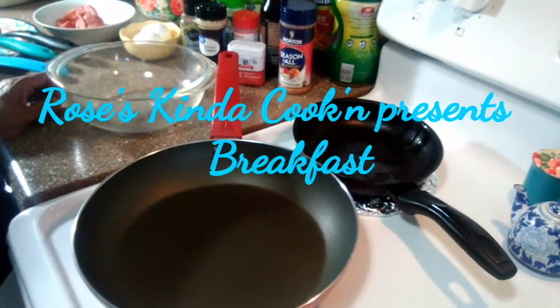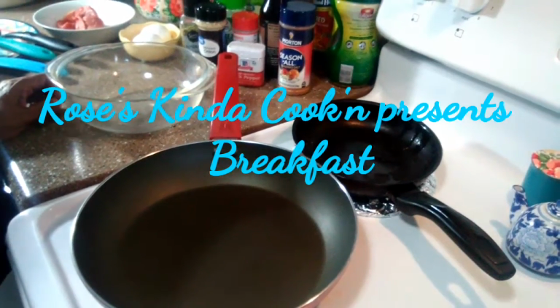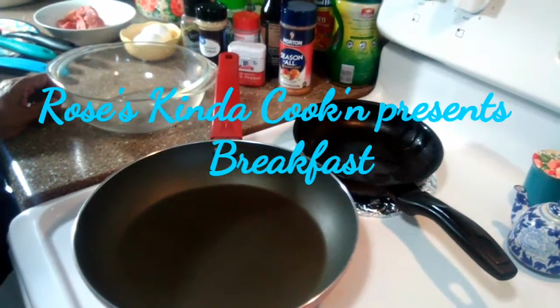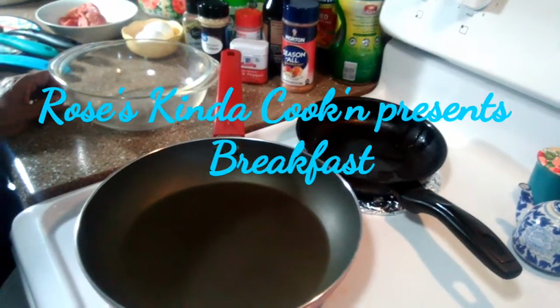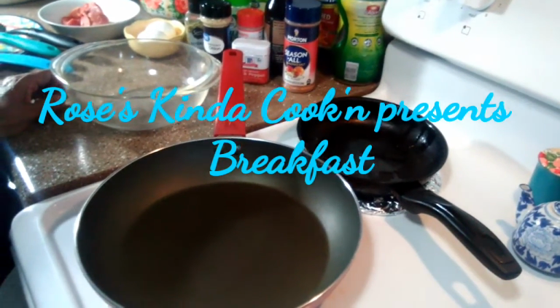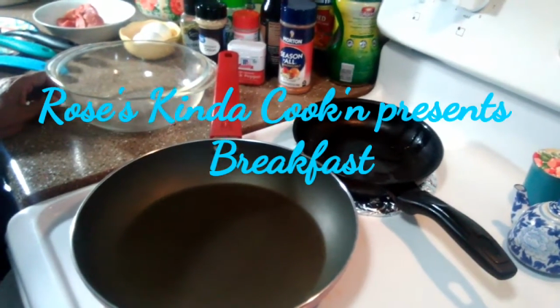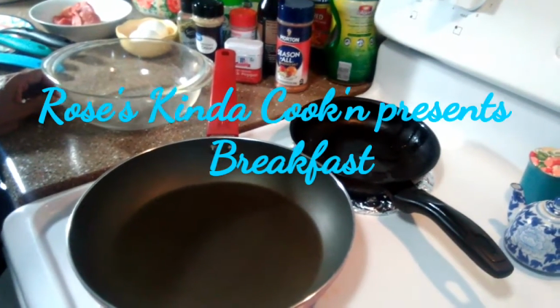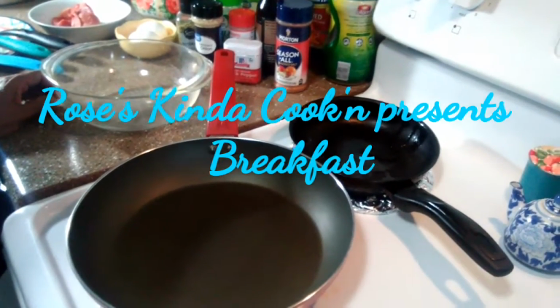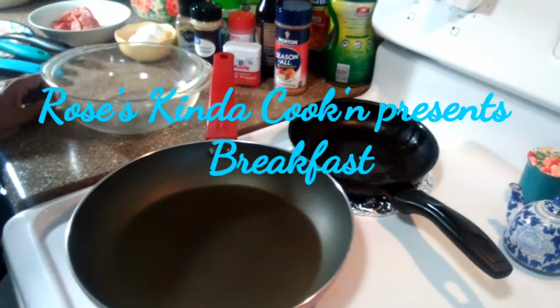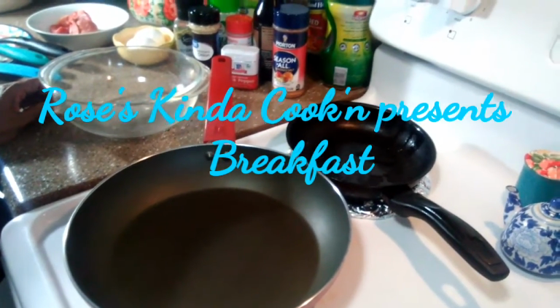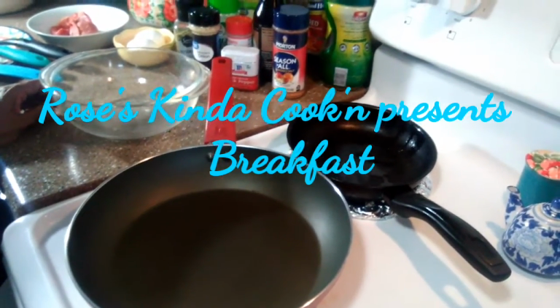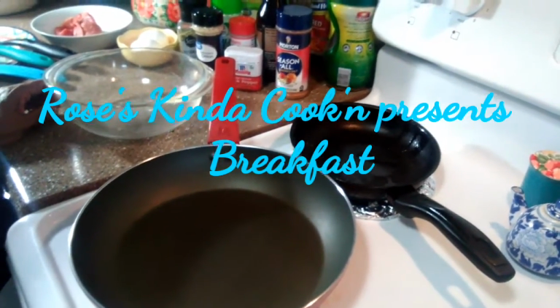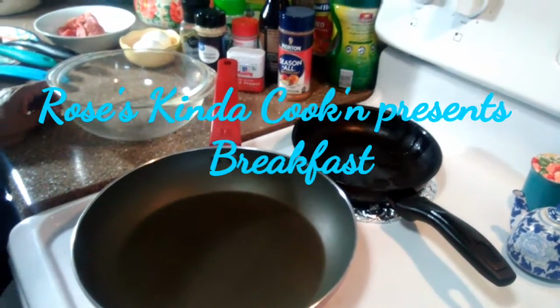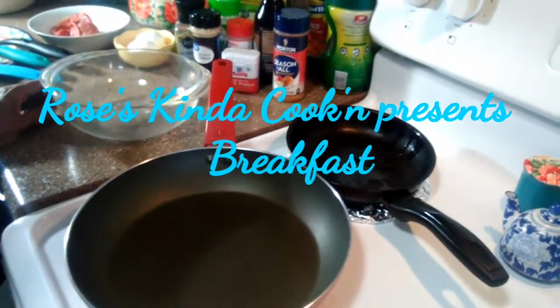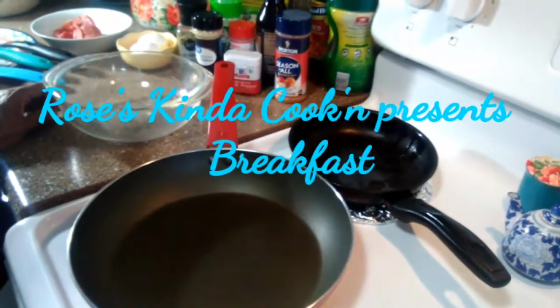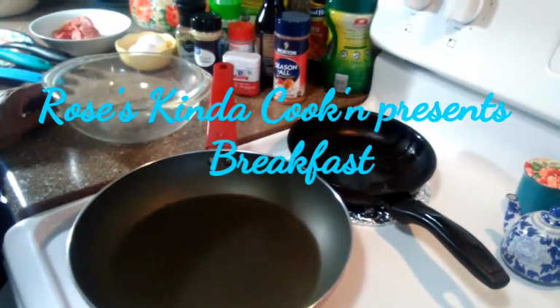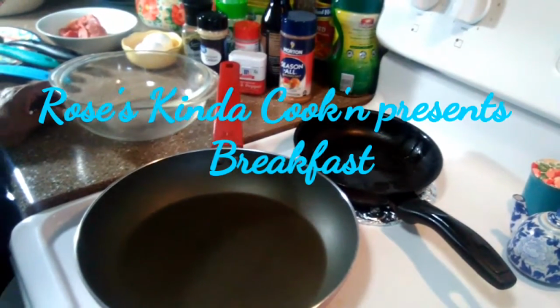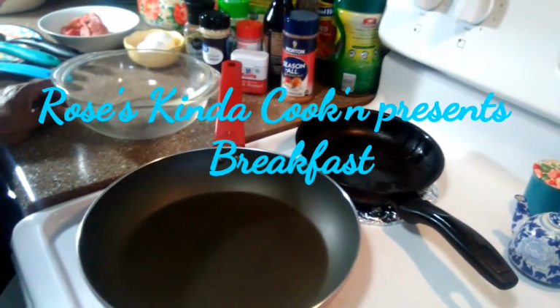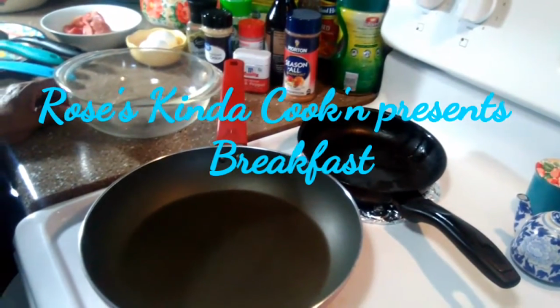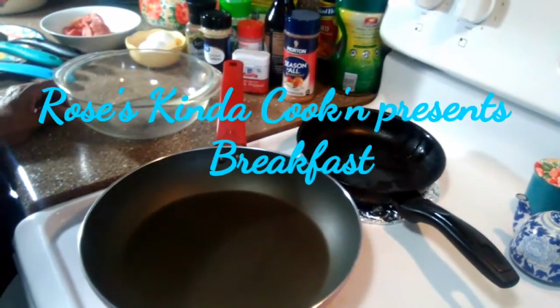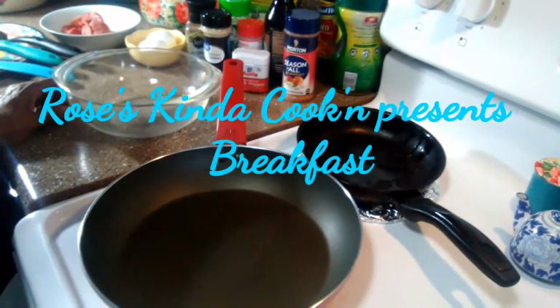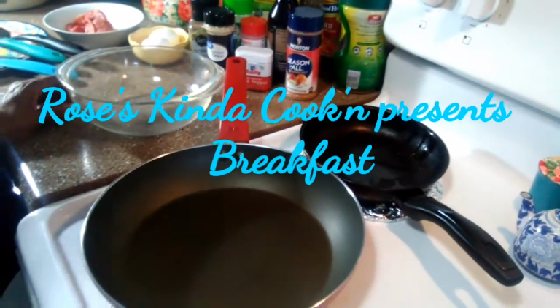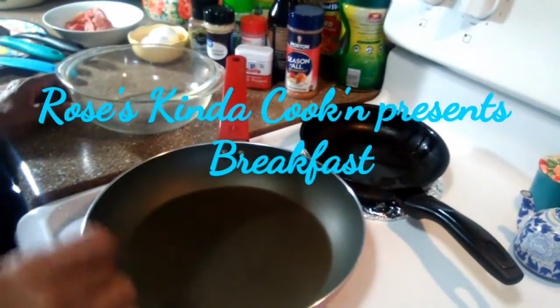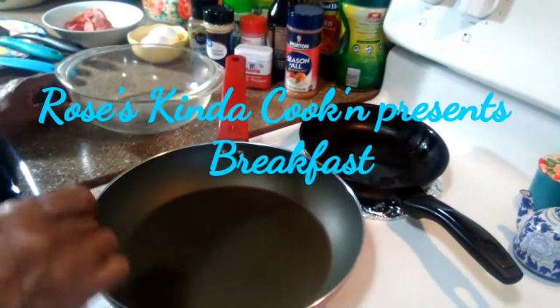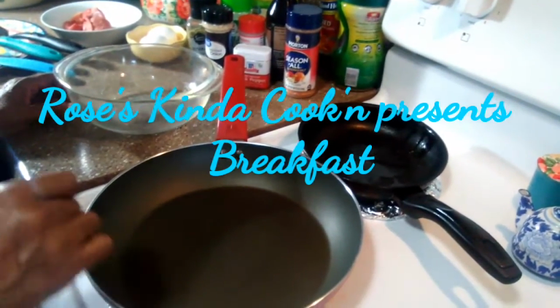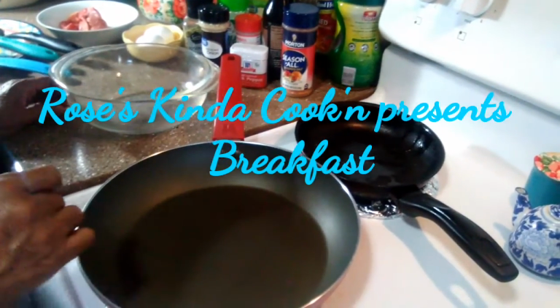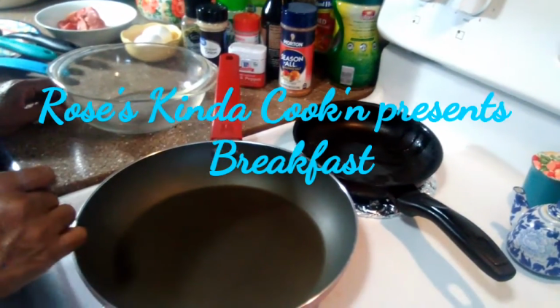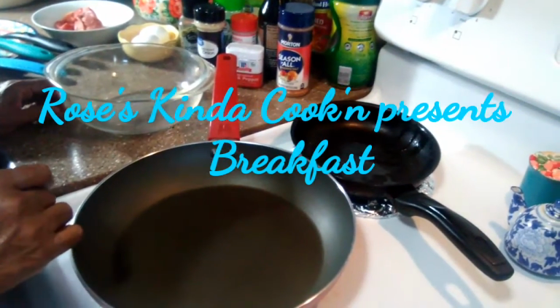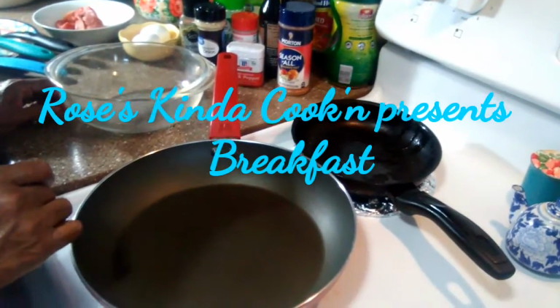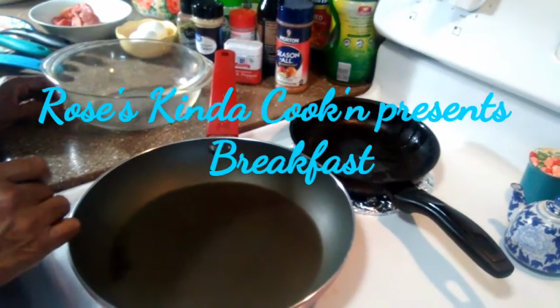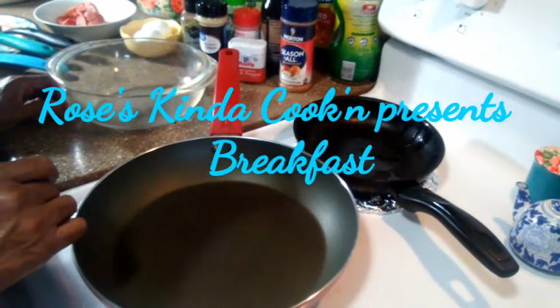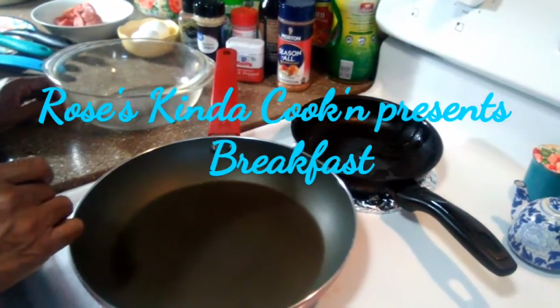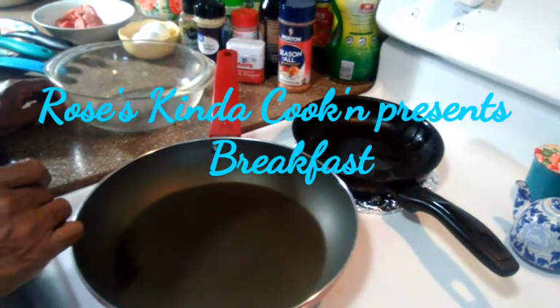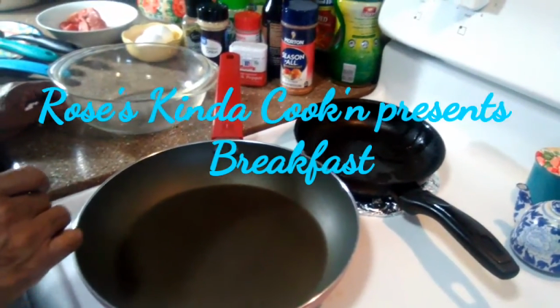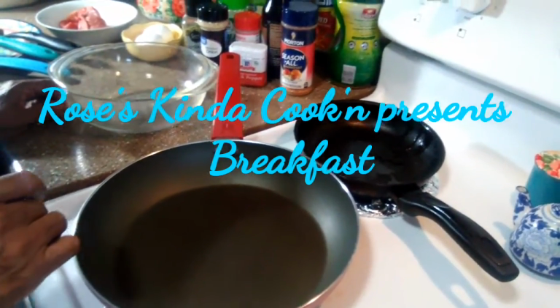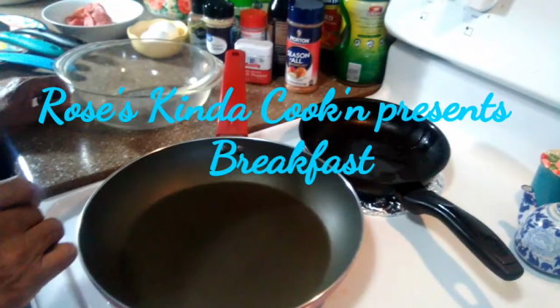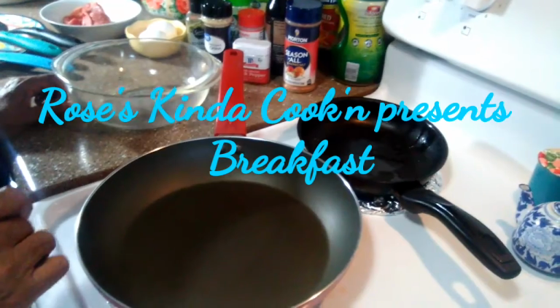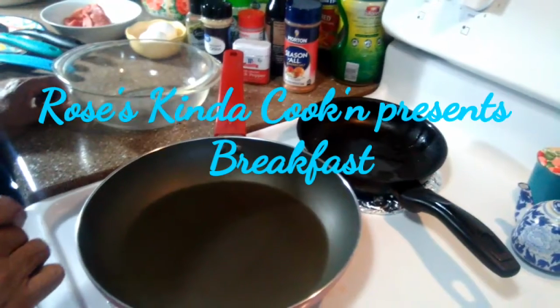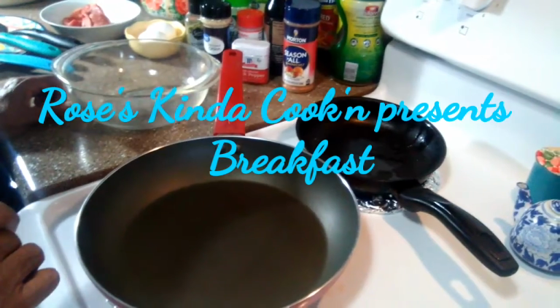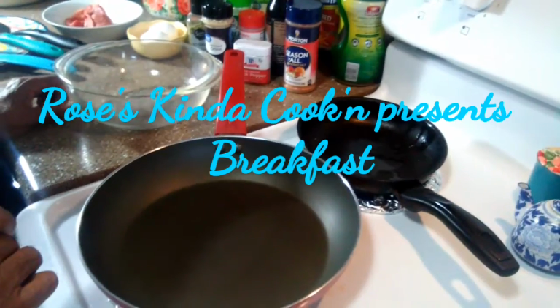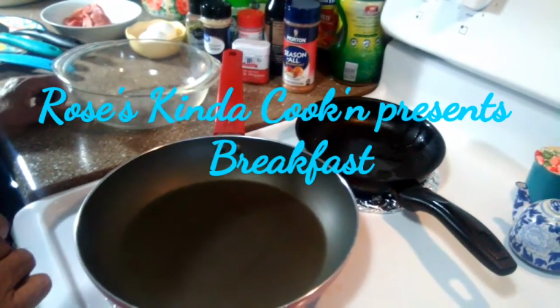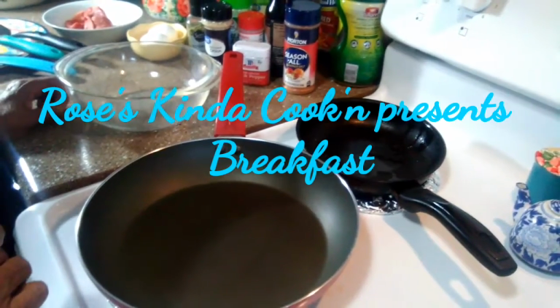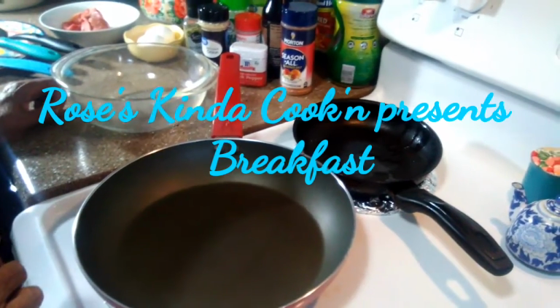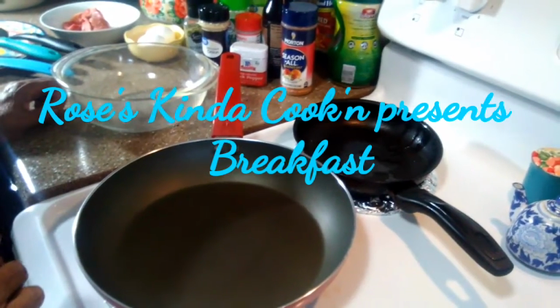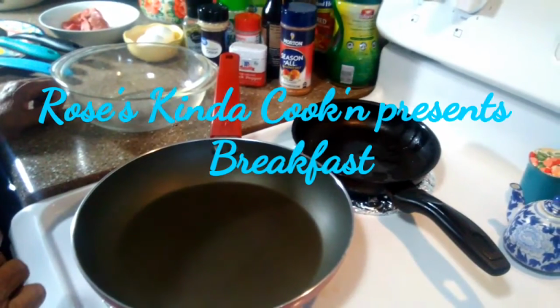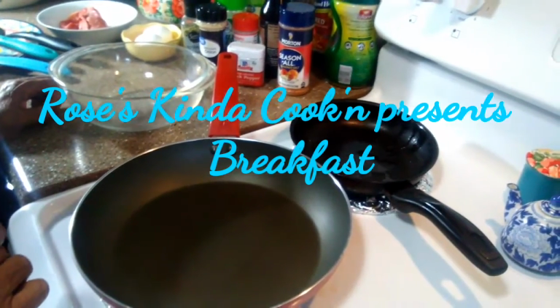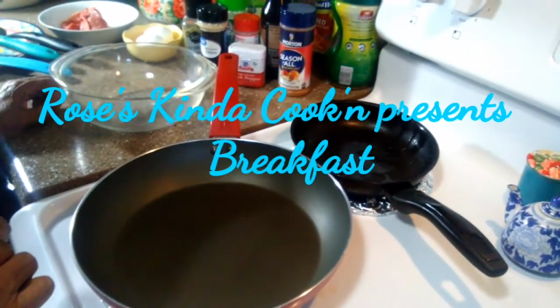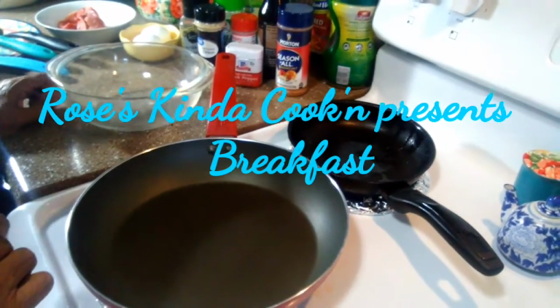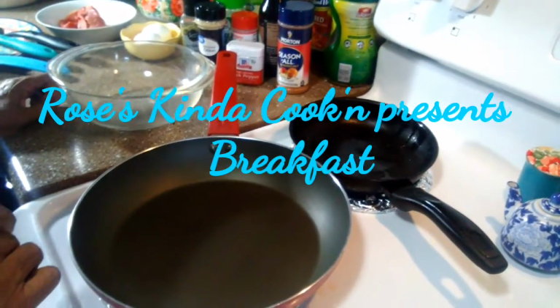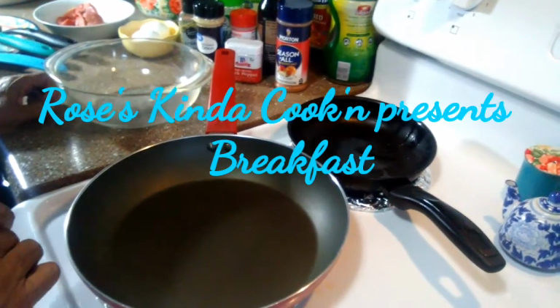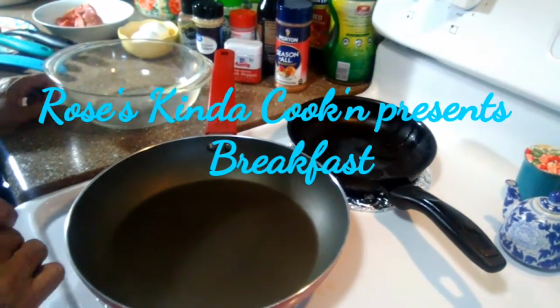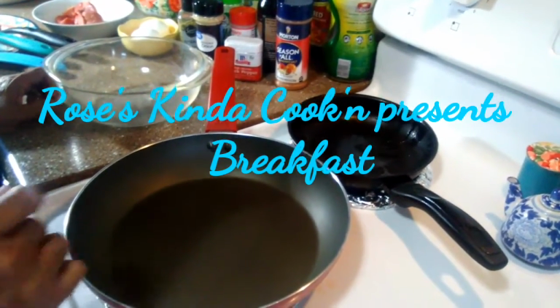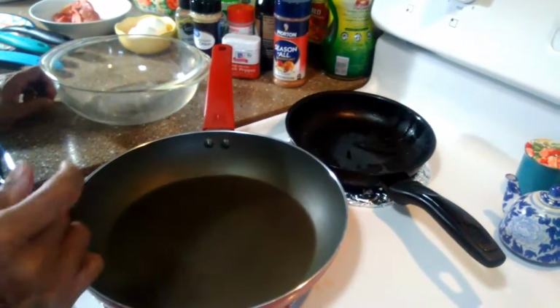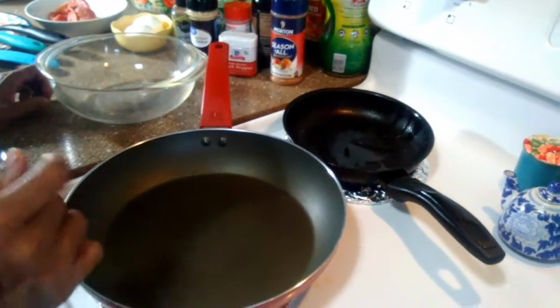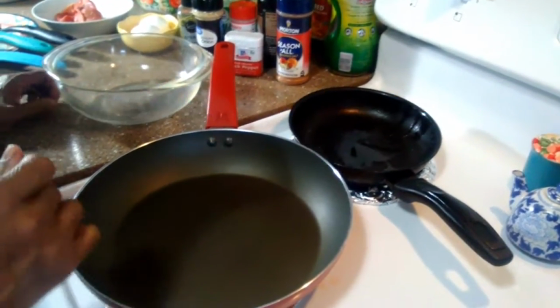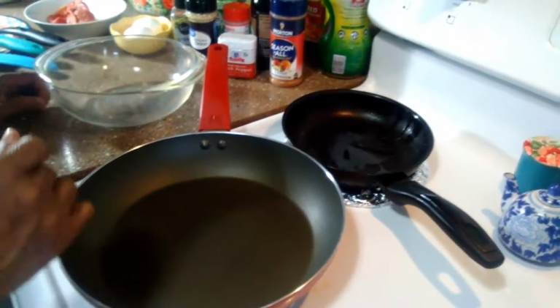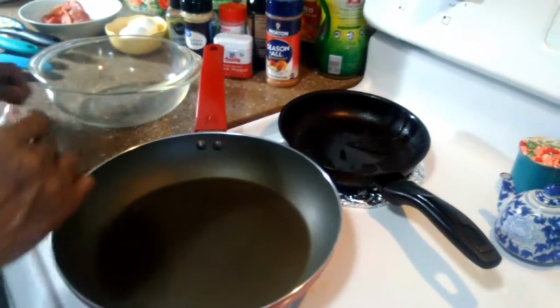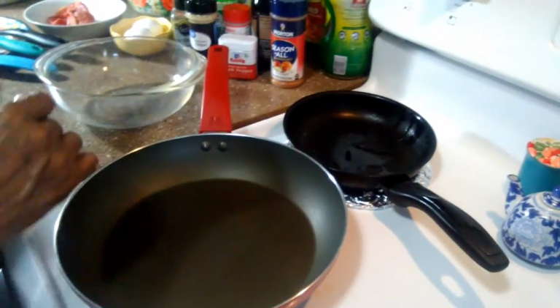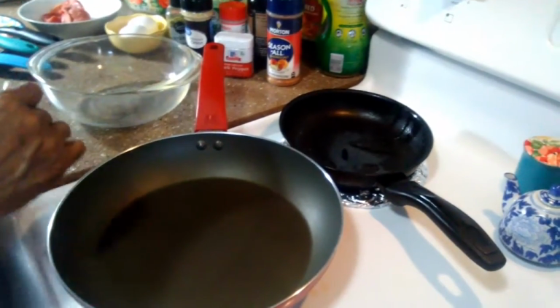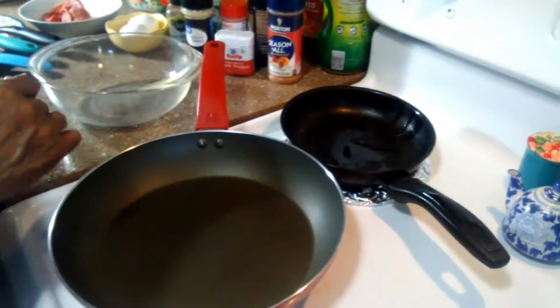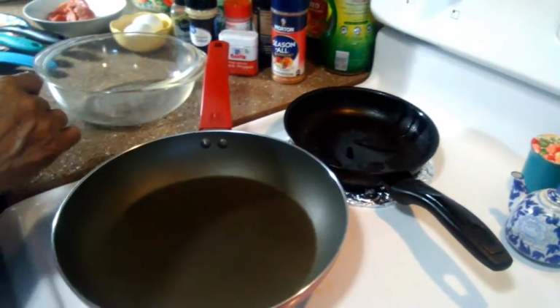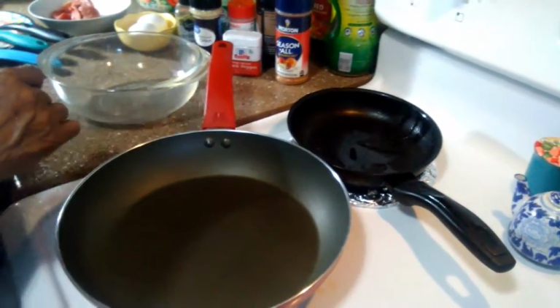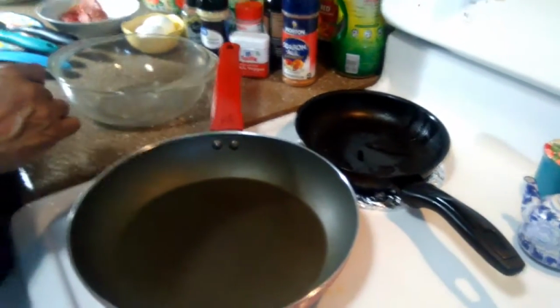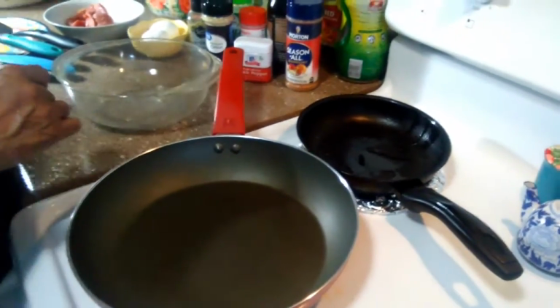Hi everybody, welcome to Roles is Kind of Cooking. Today I'm going to be making some meat and potatoes and some eggs.